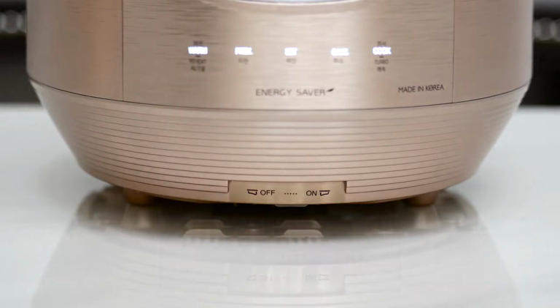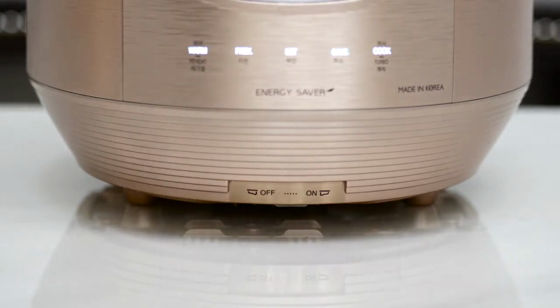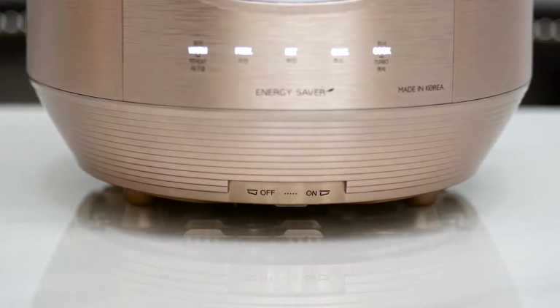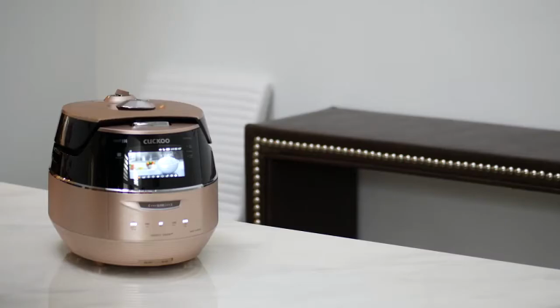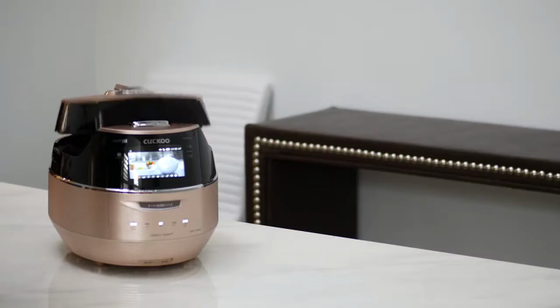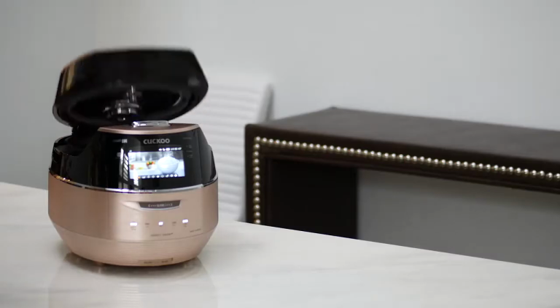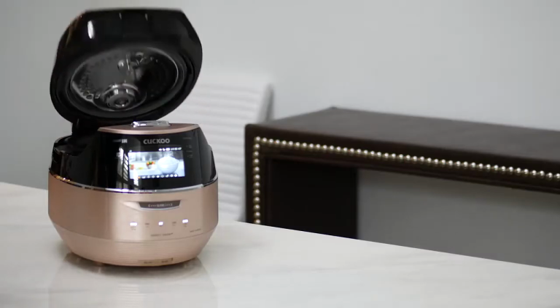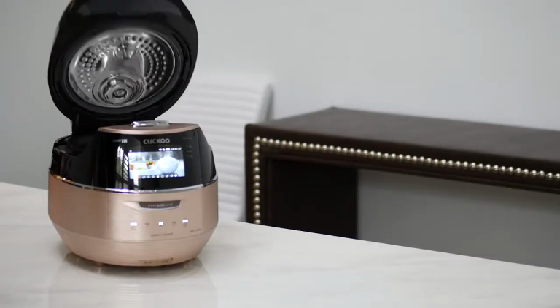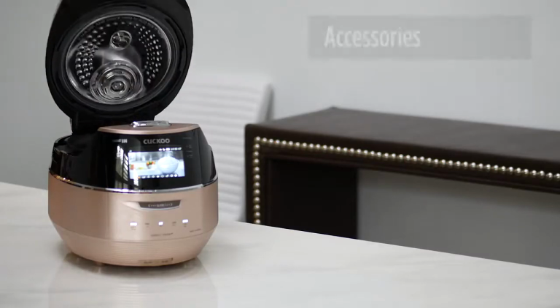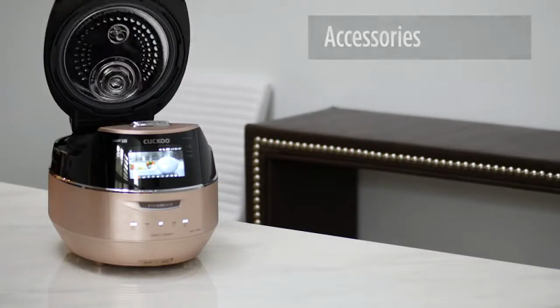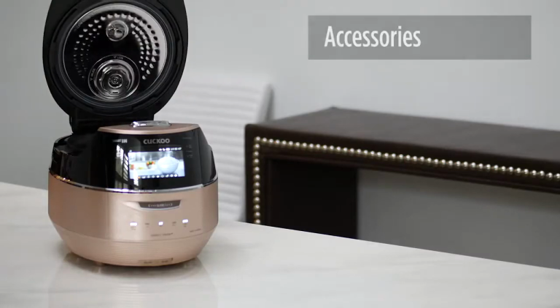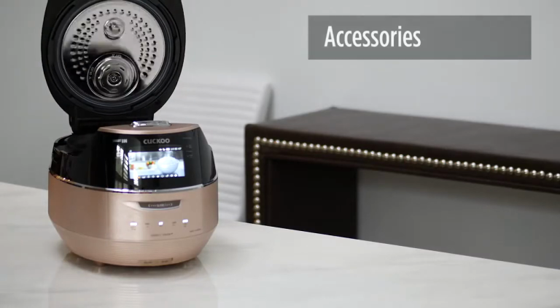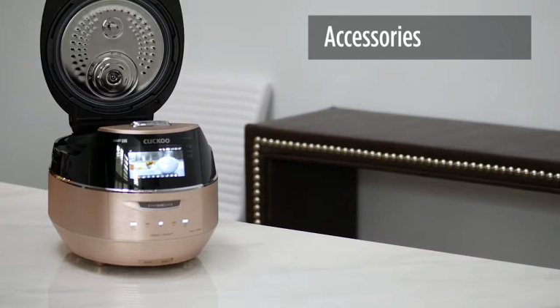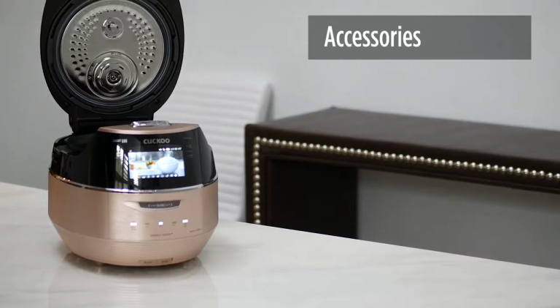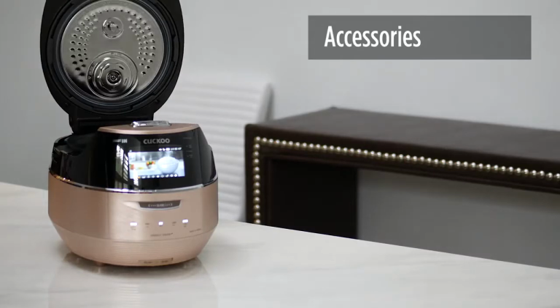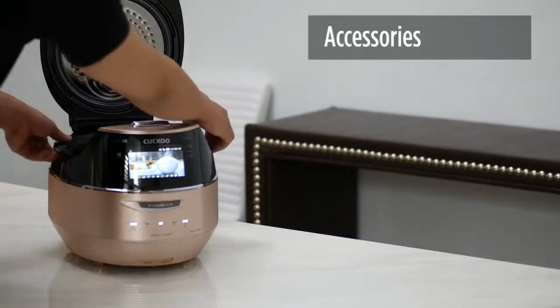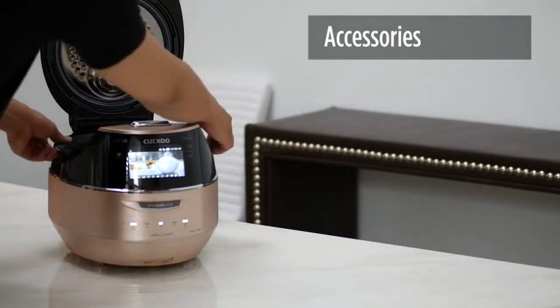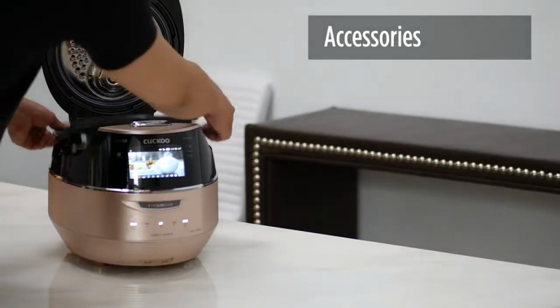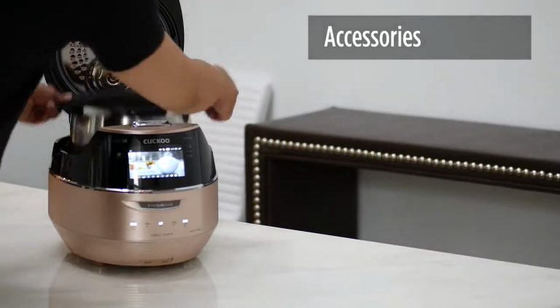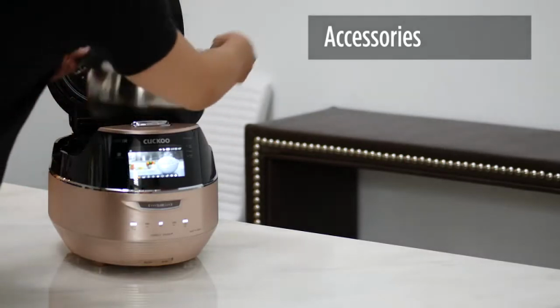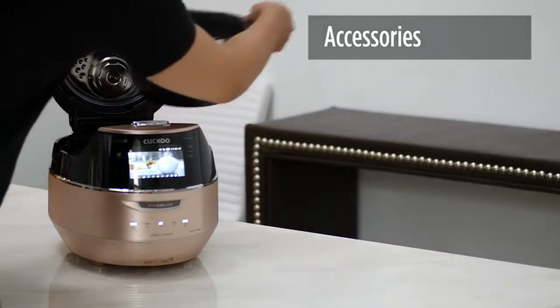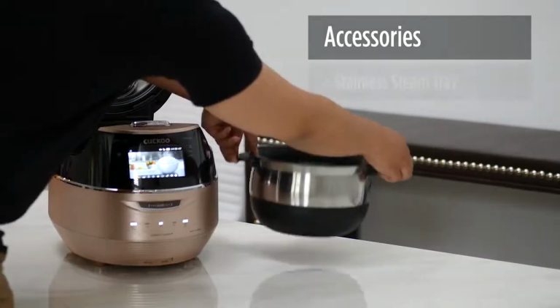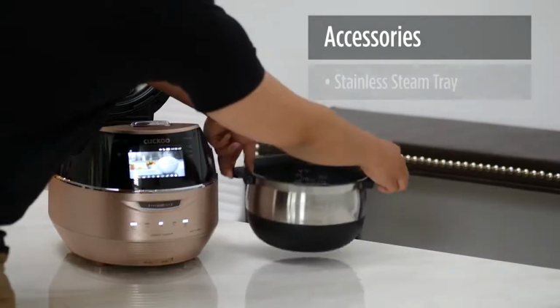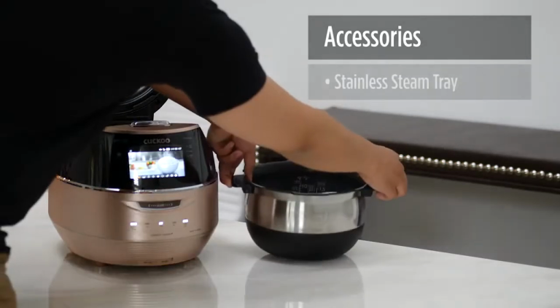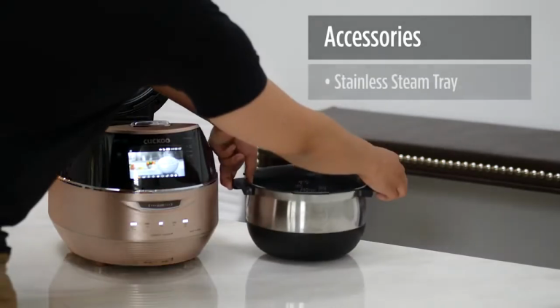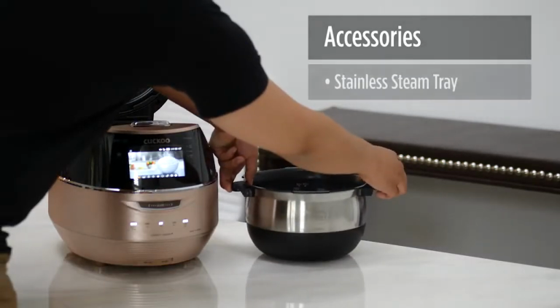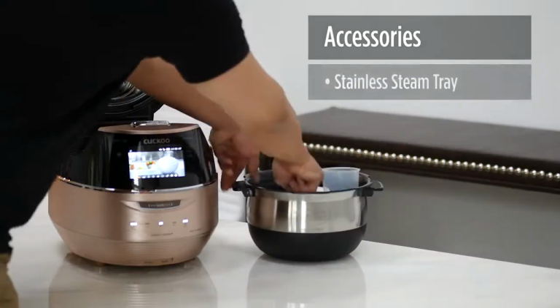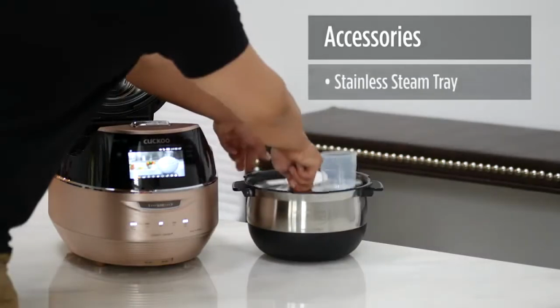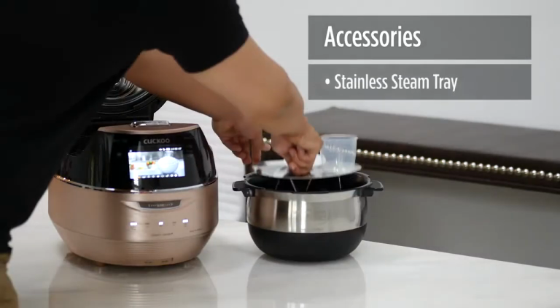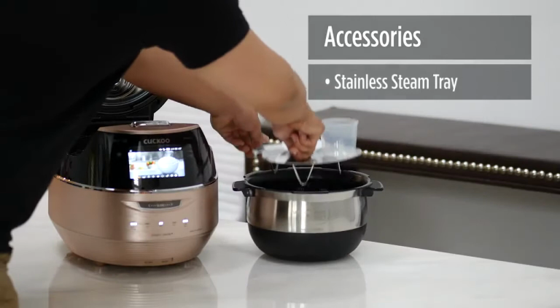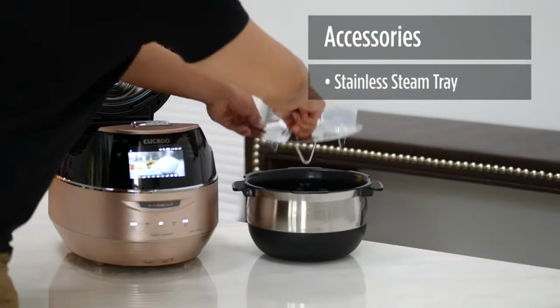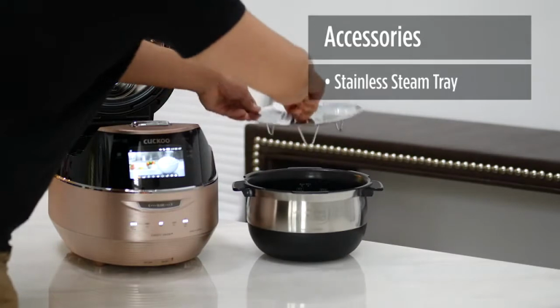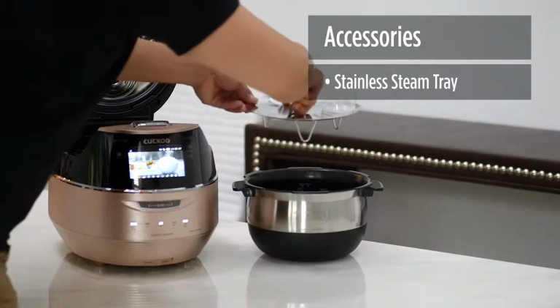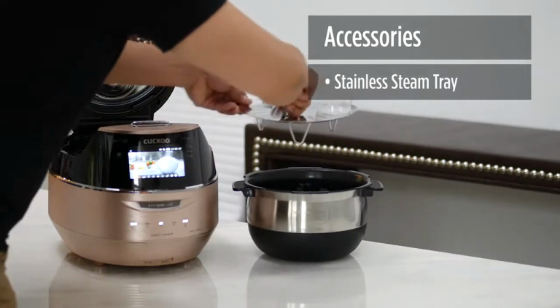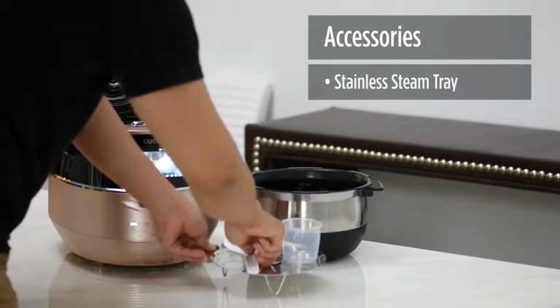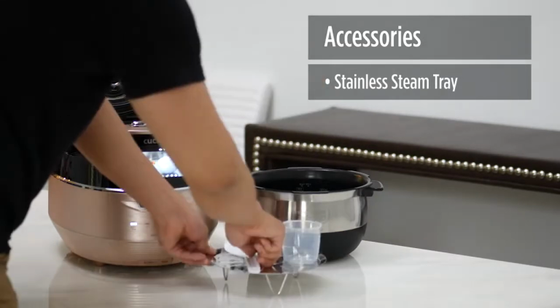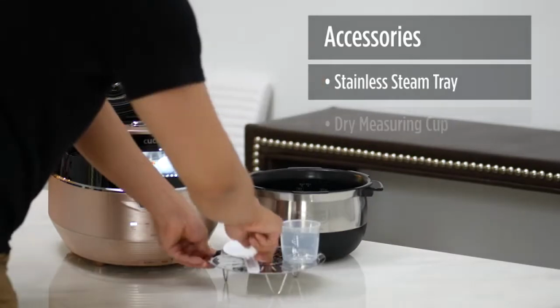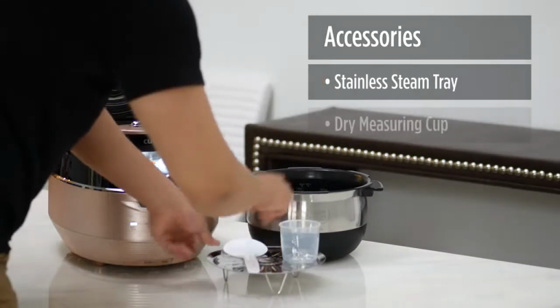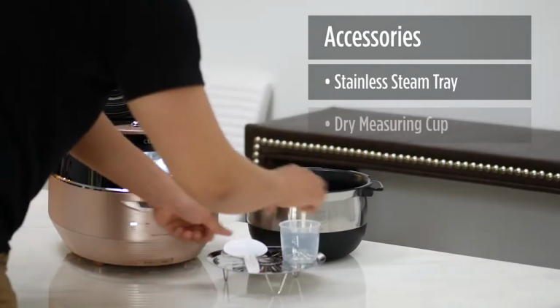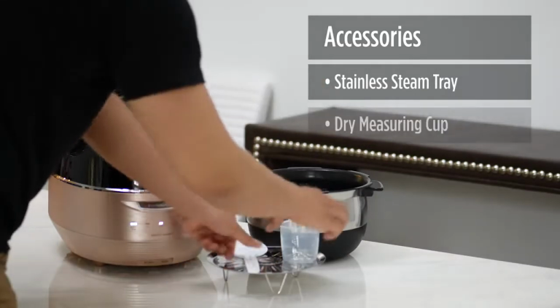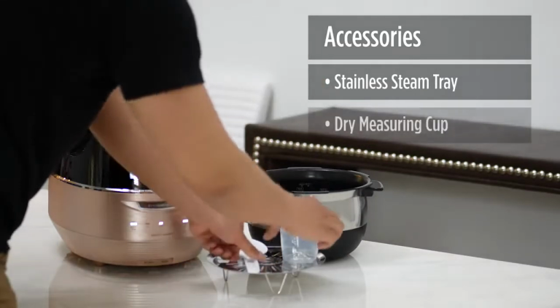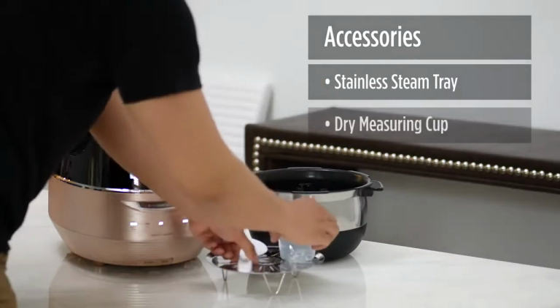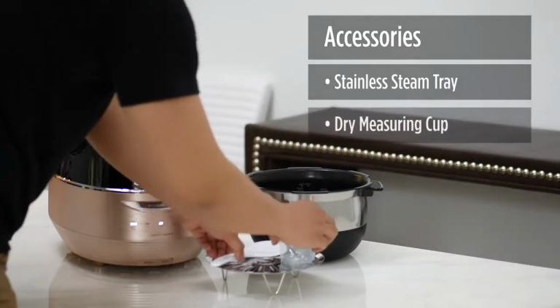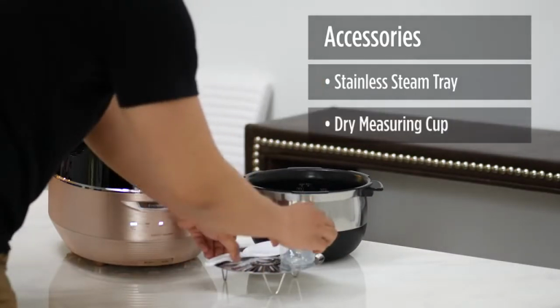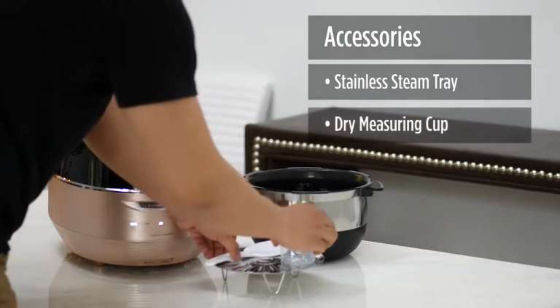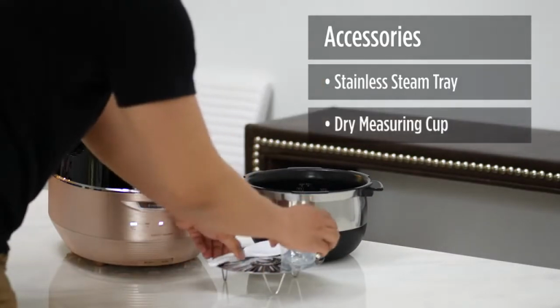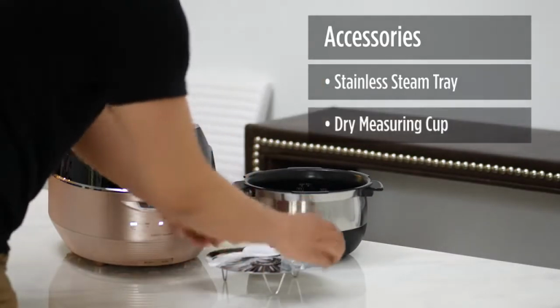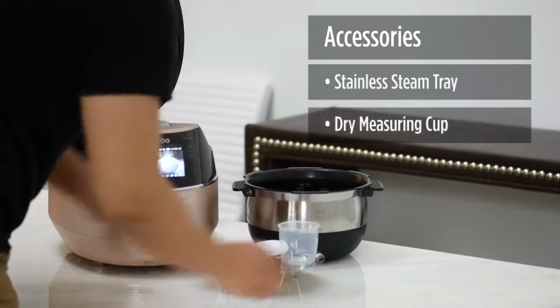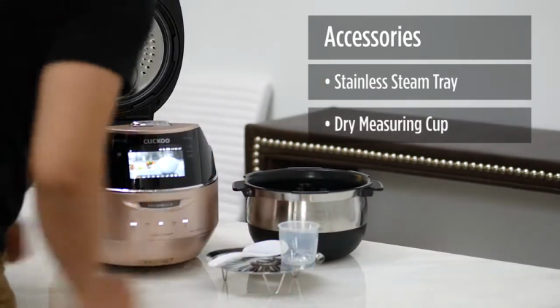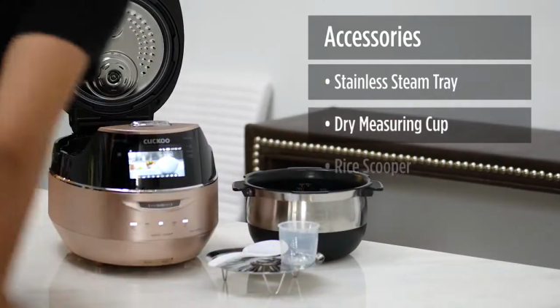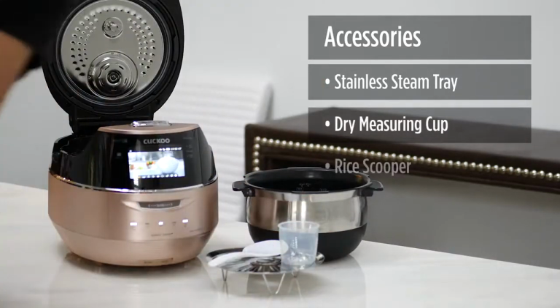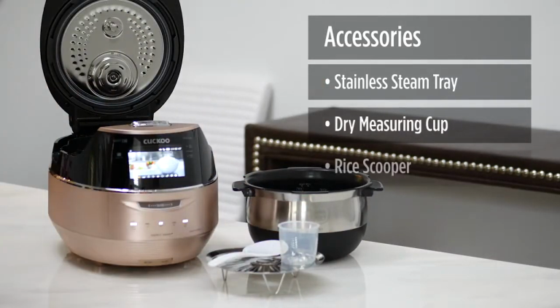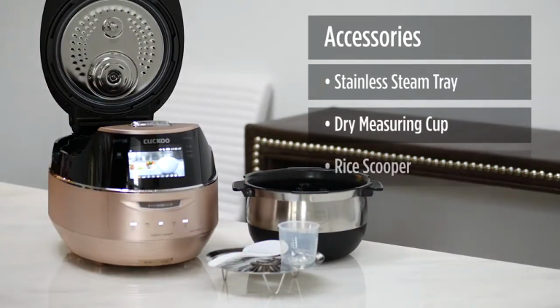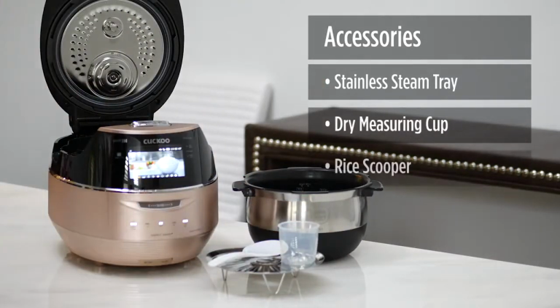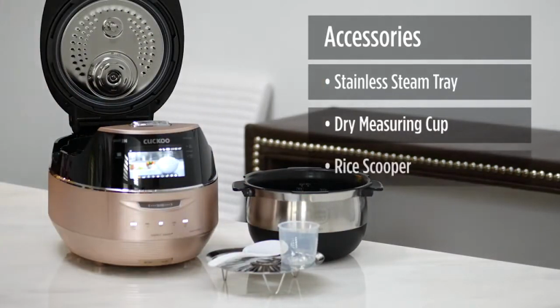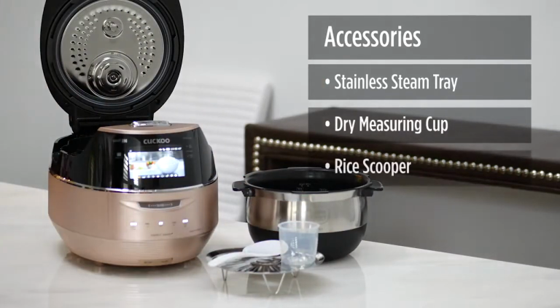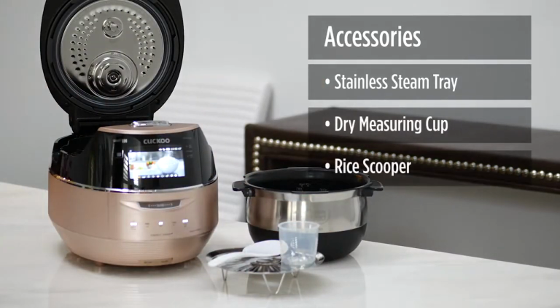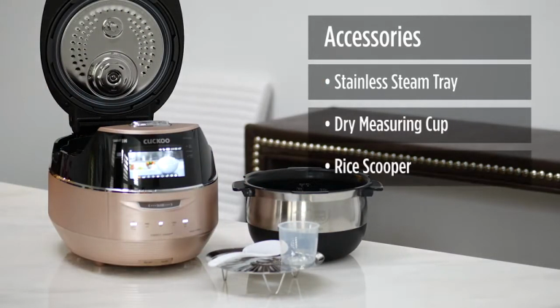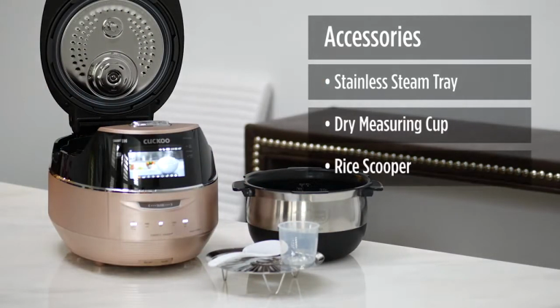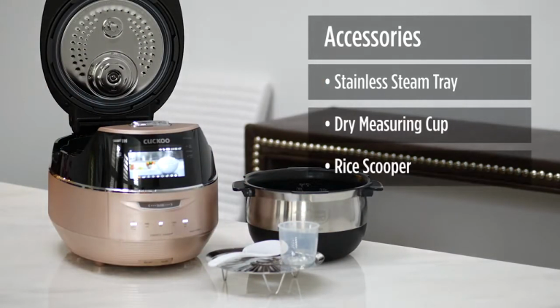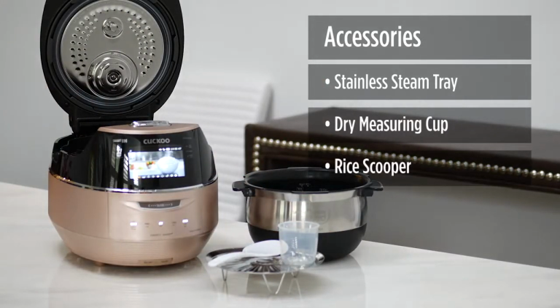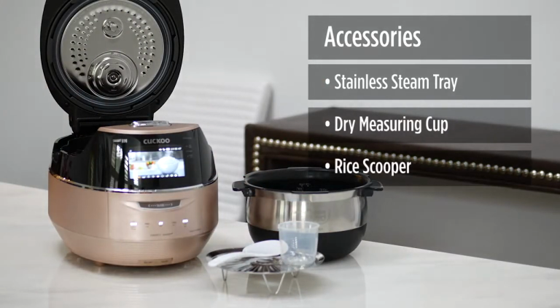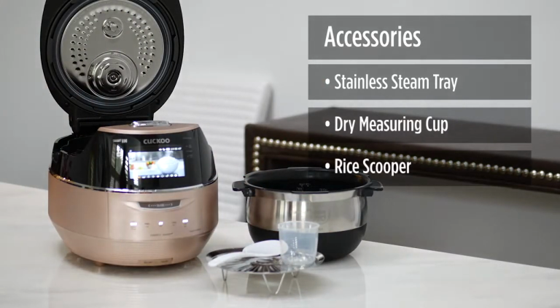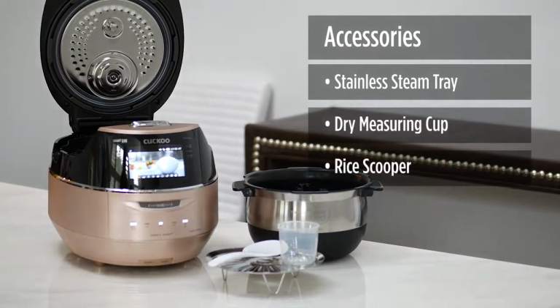The FHVR also comes with the following accessories: stainless steam tray, dry measuring cup, and rice scooper.